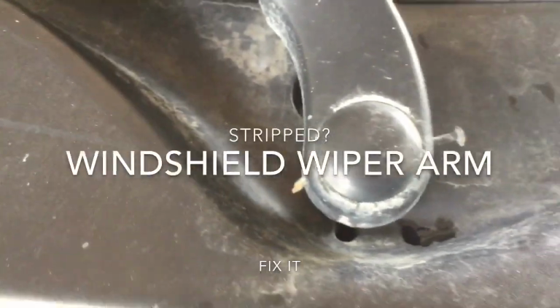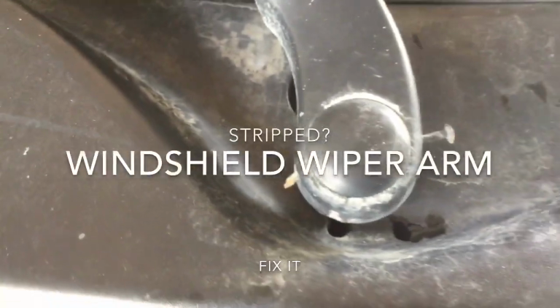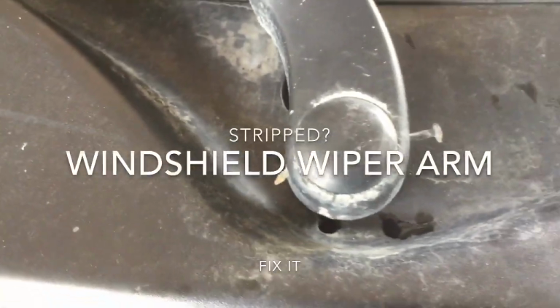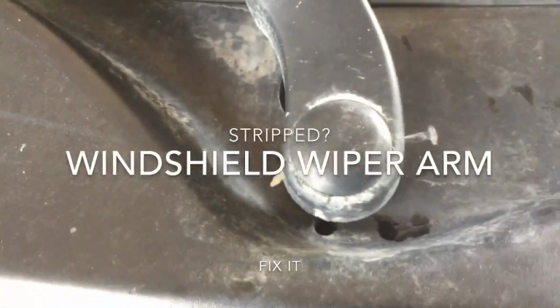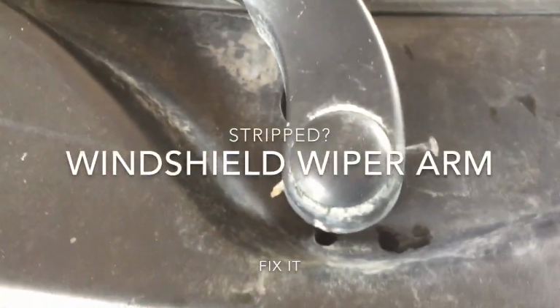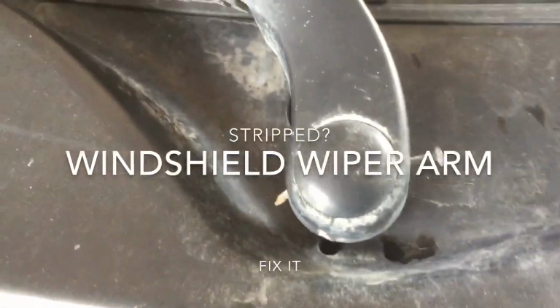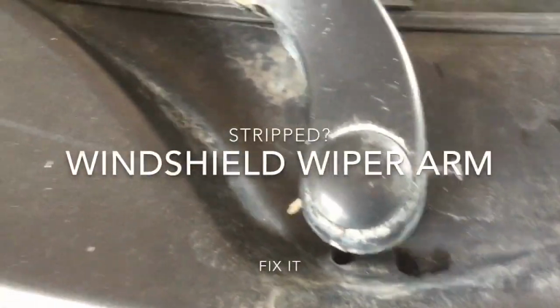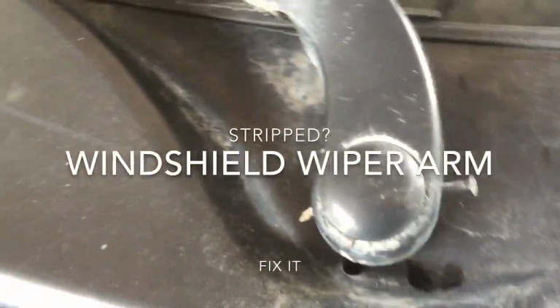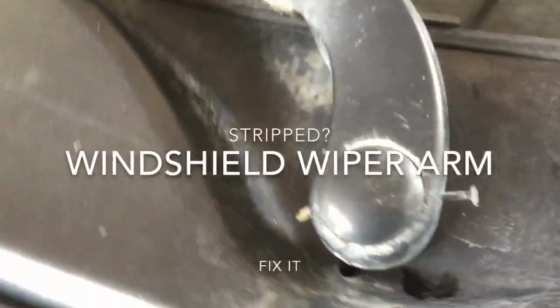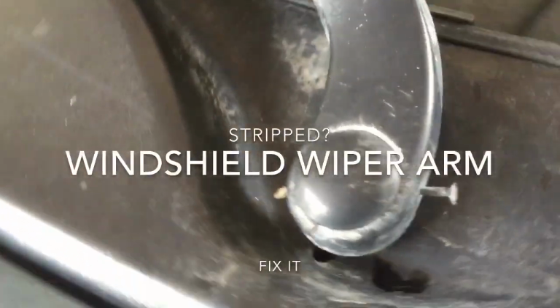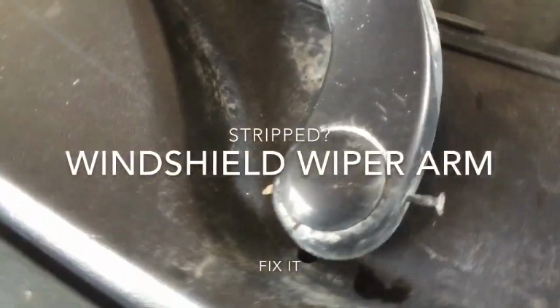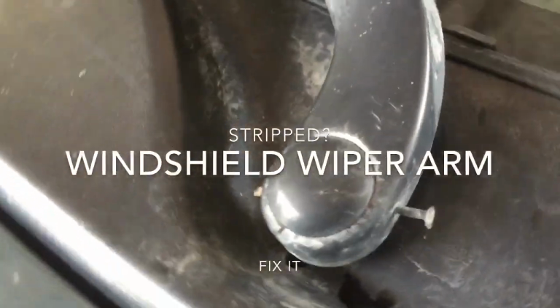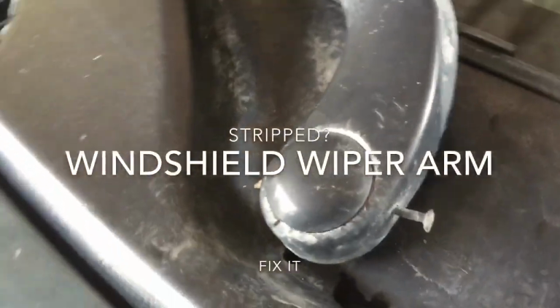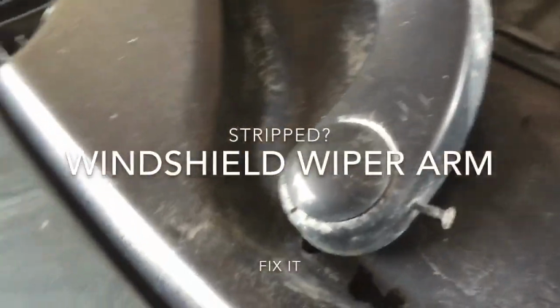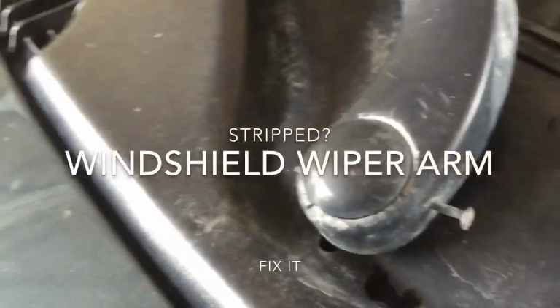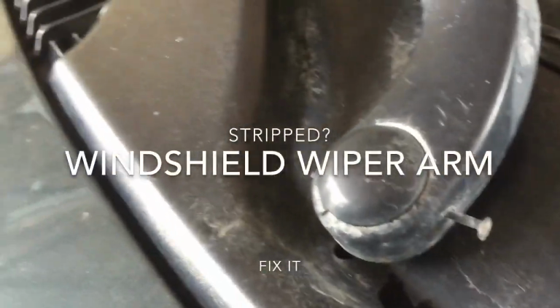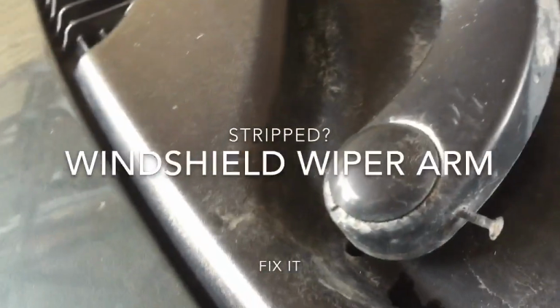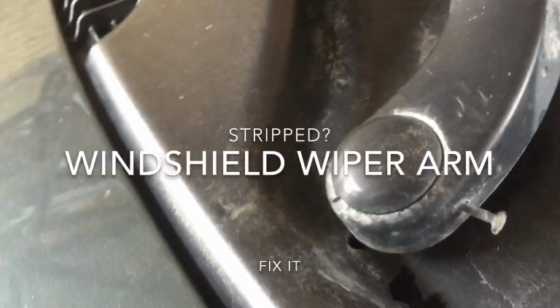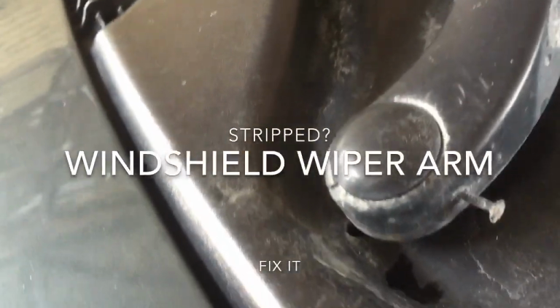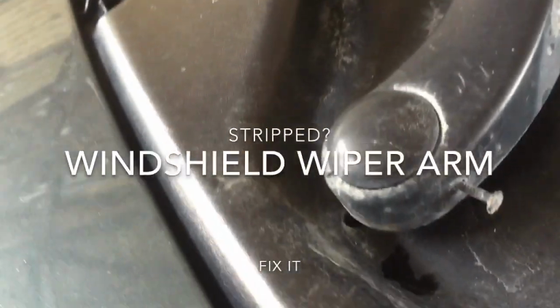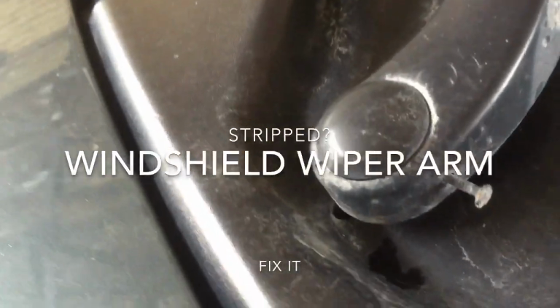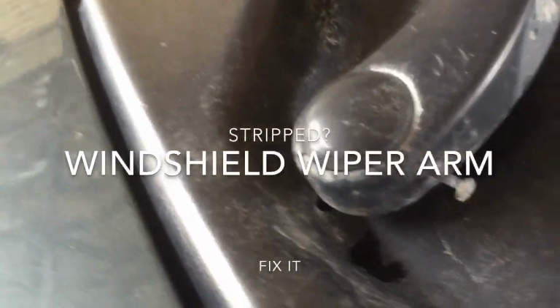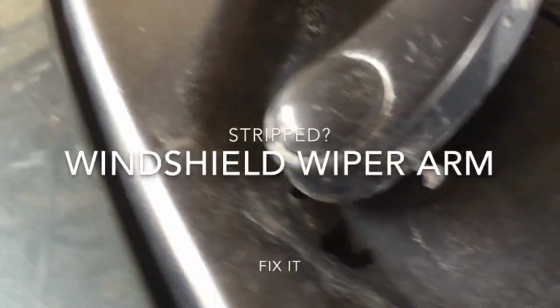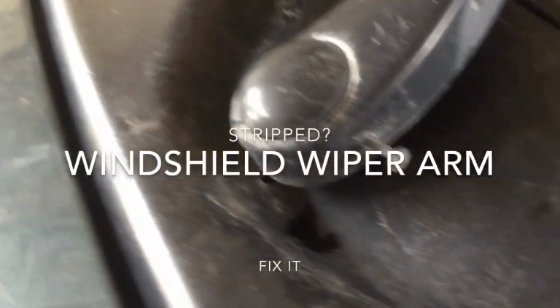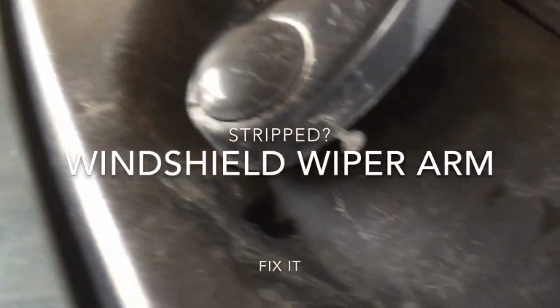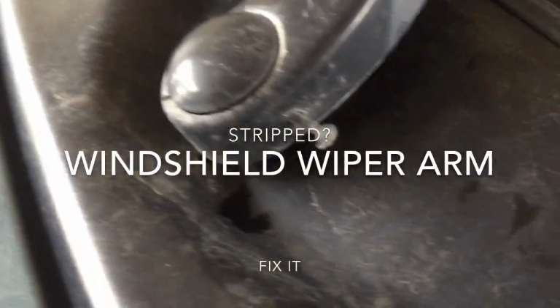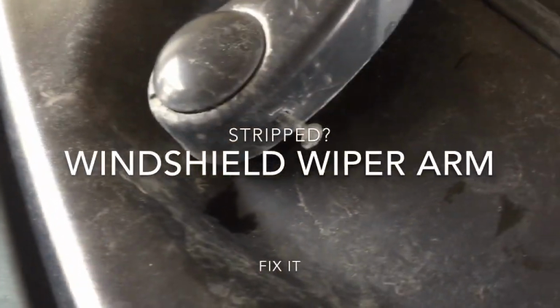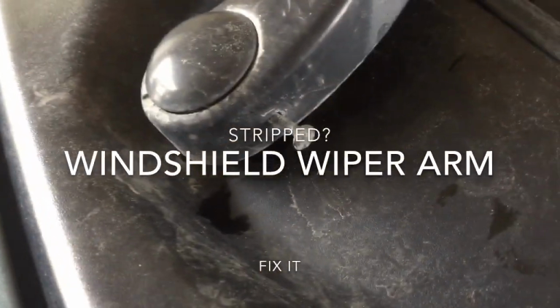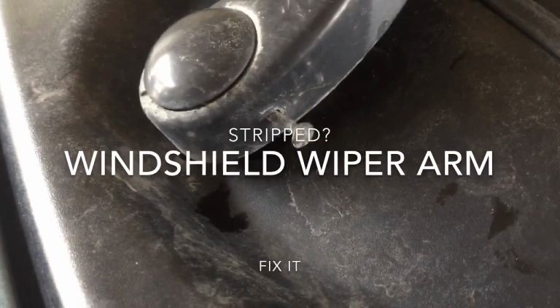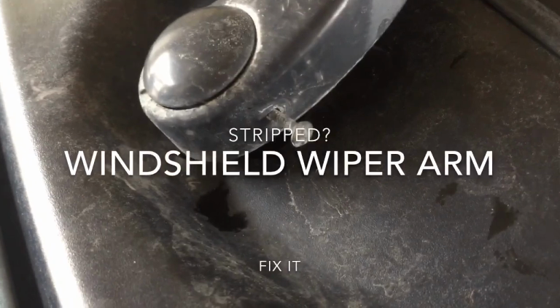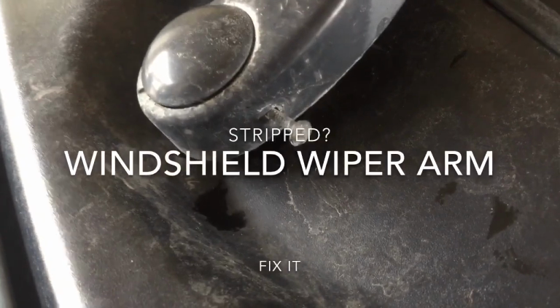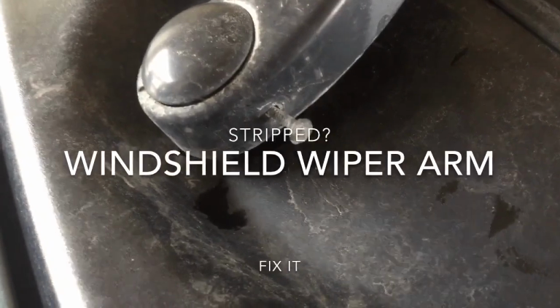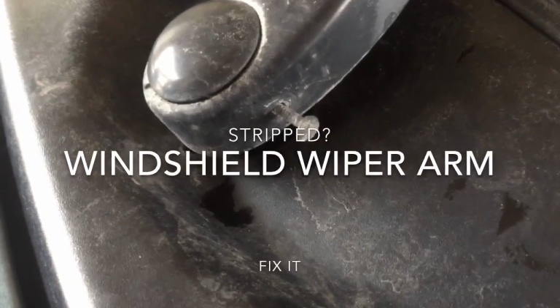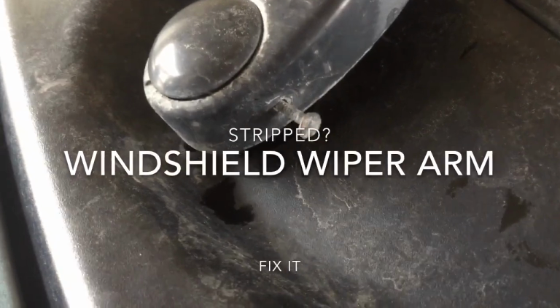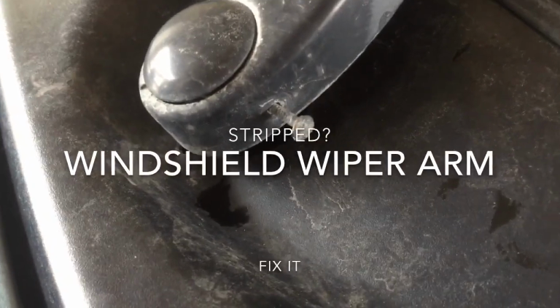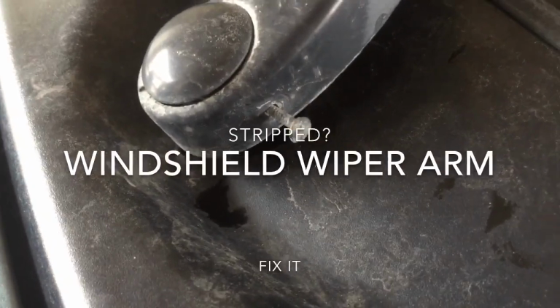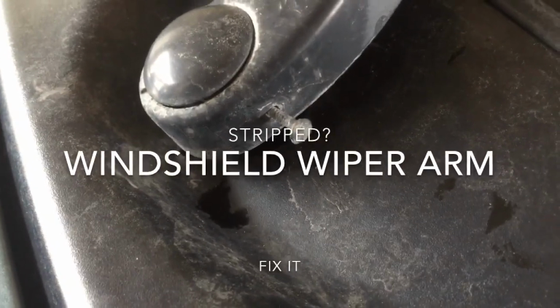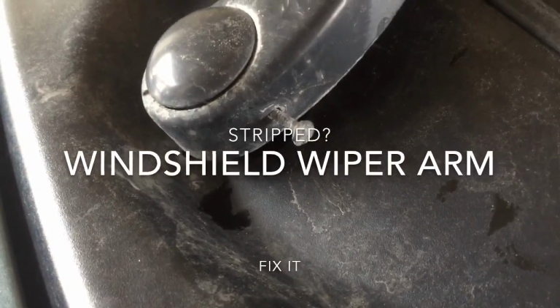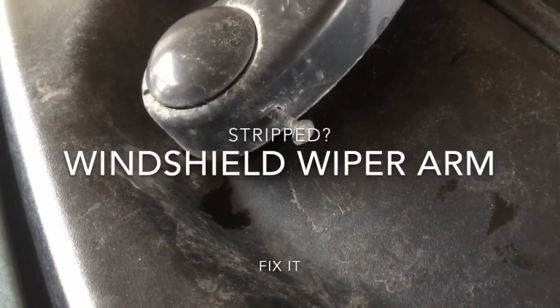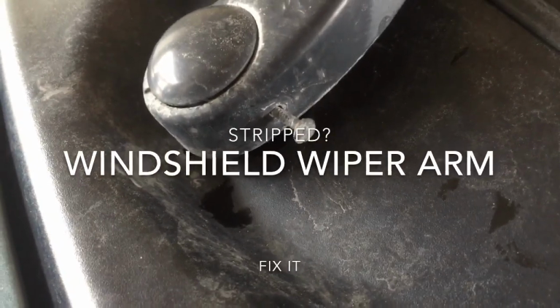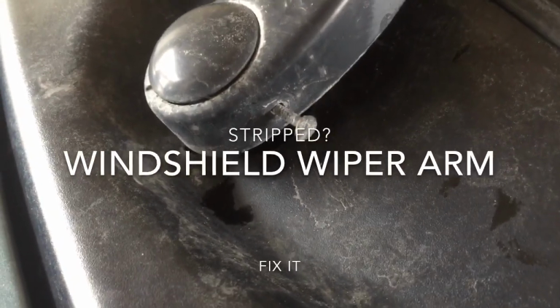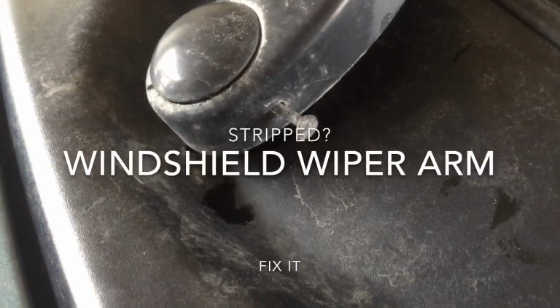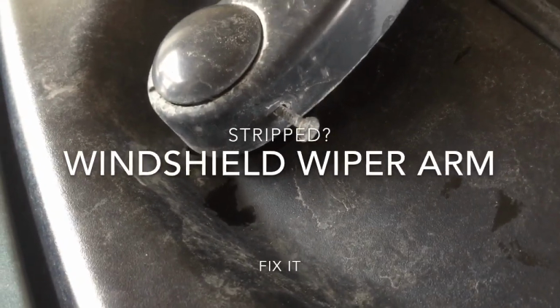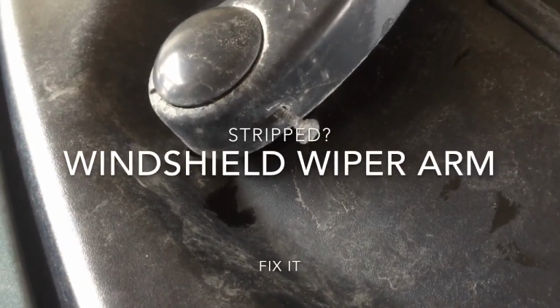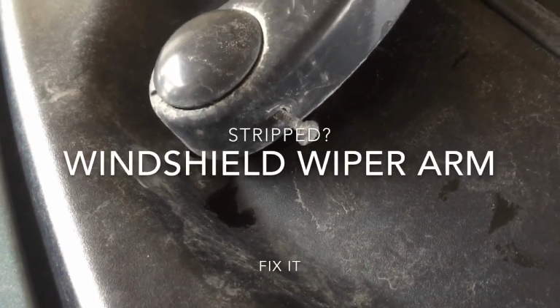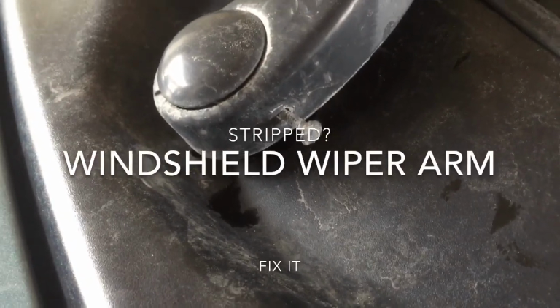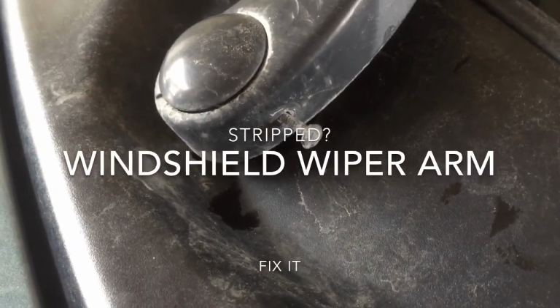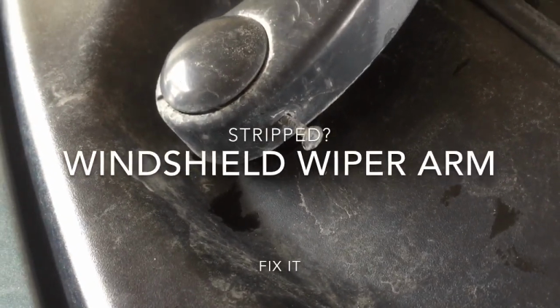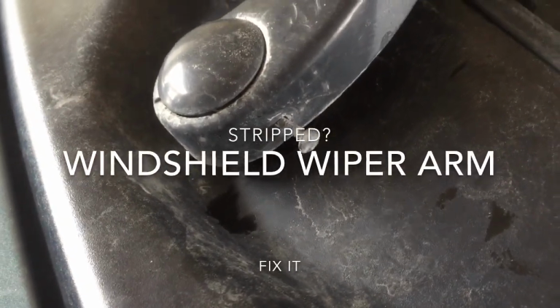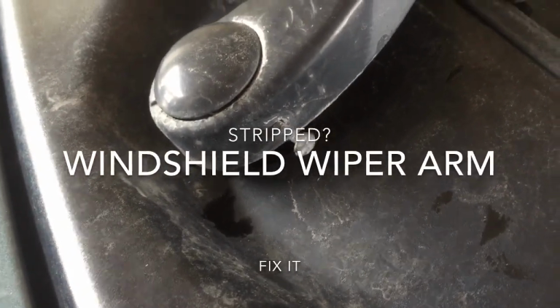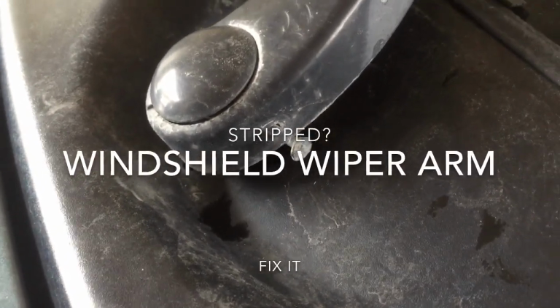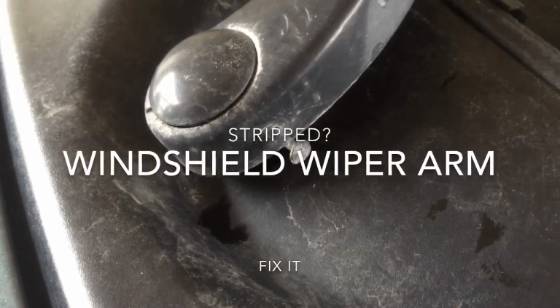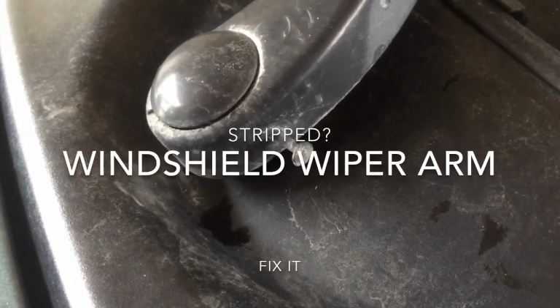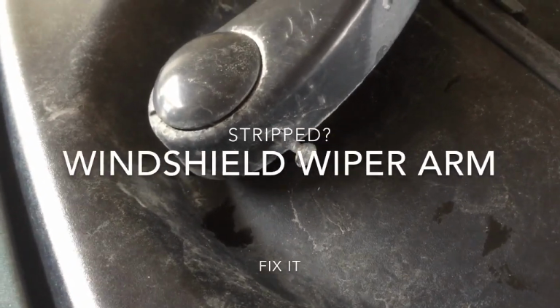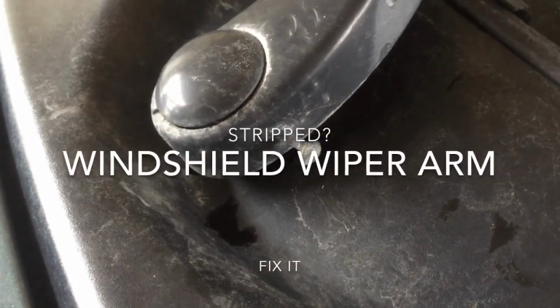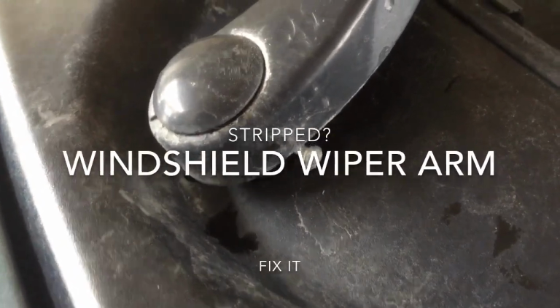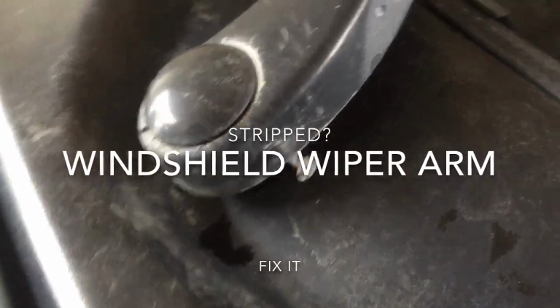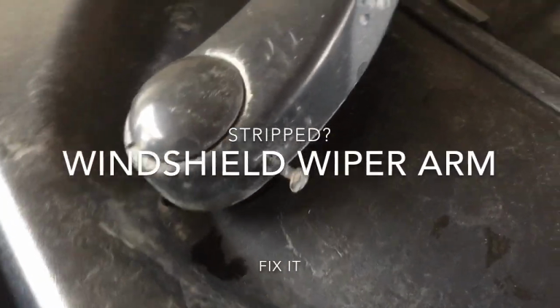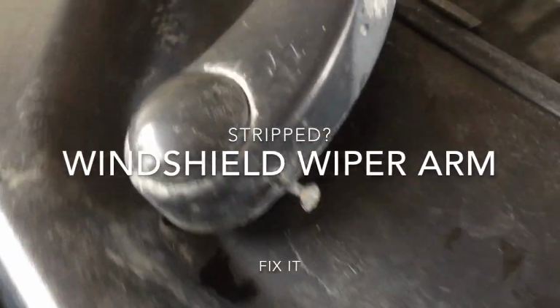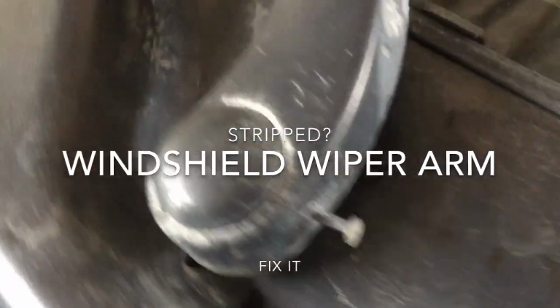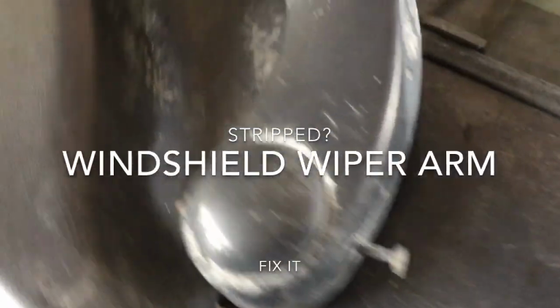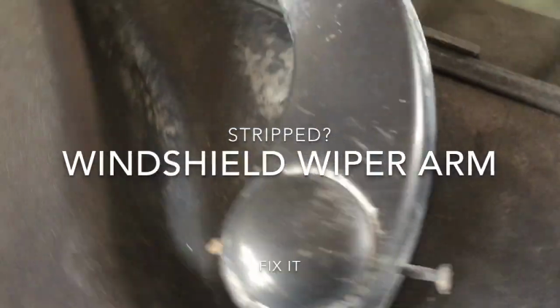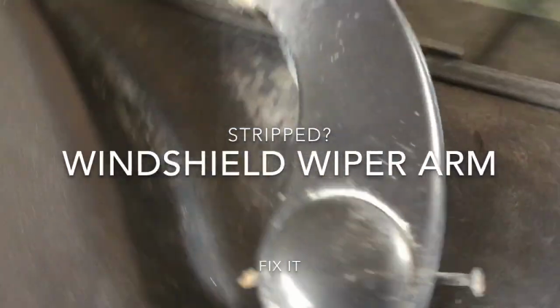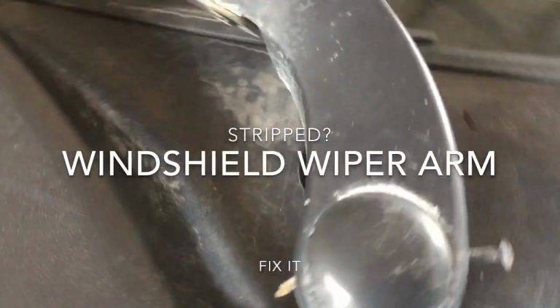Here's an example from my Dodge Grand Caravan: a stripped windshield wiper arm on the spindle.